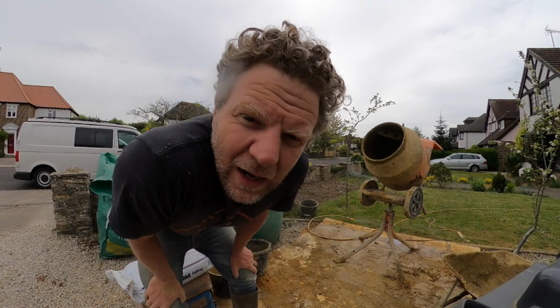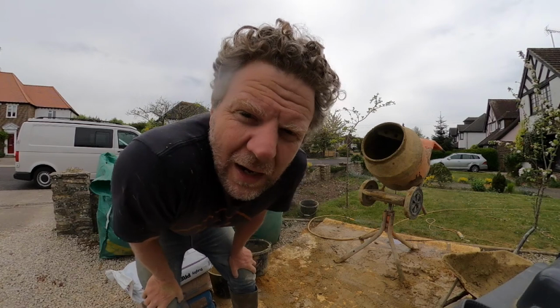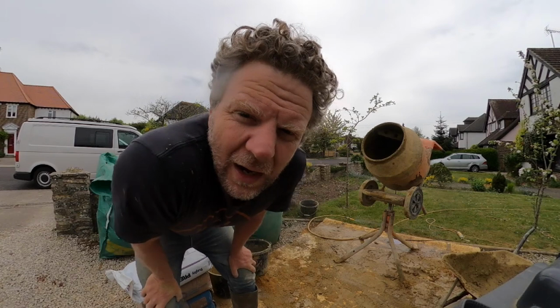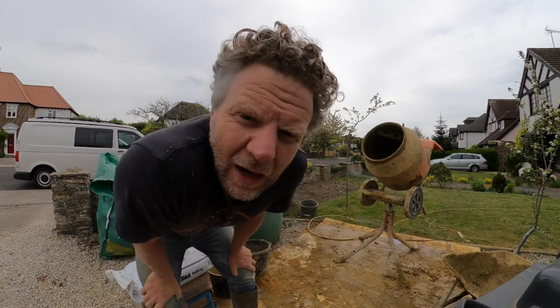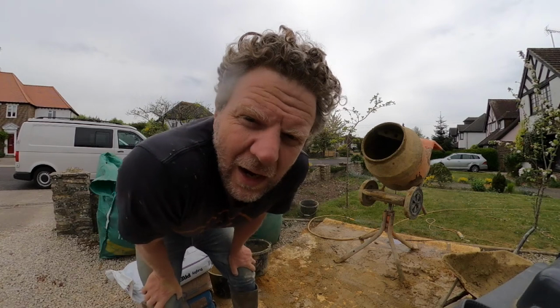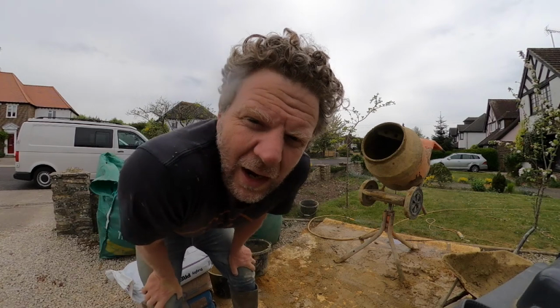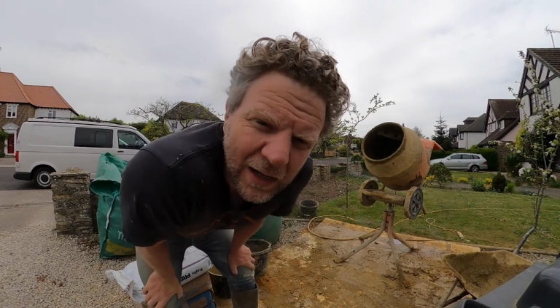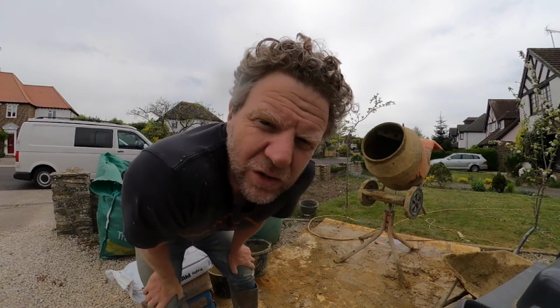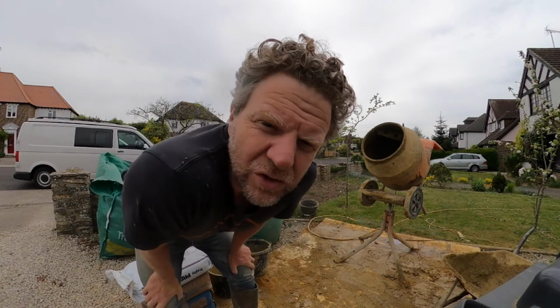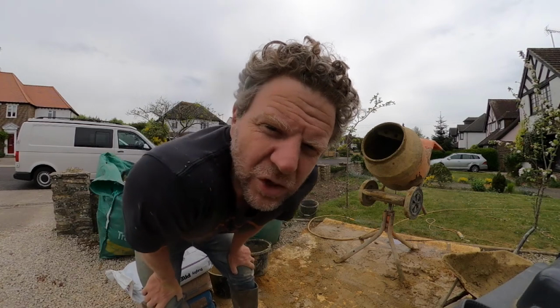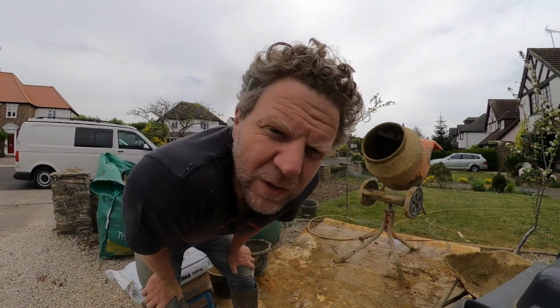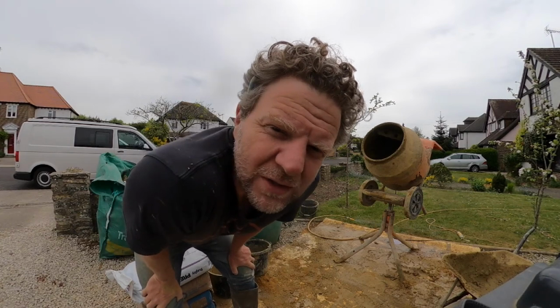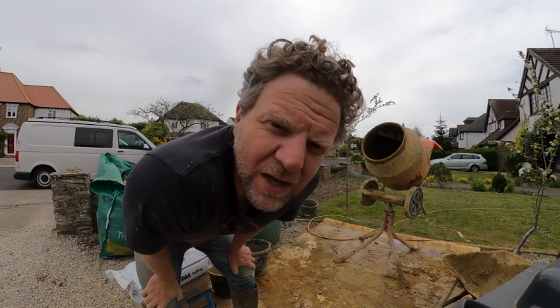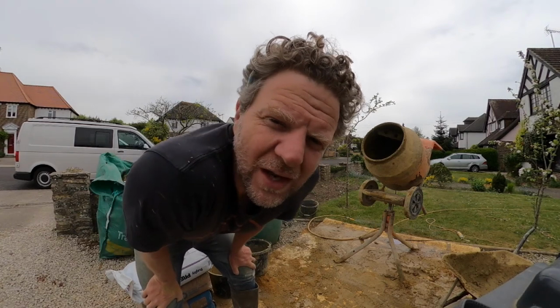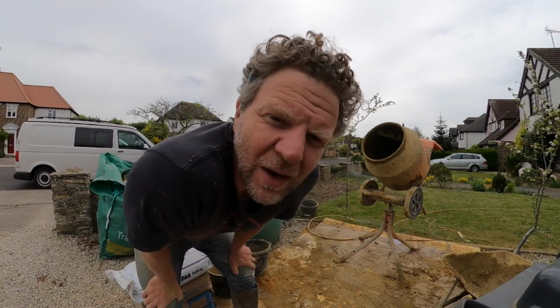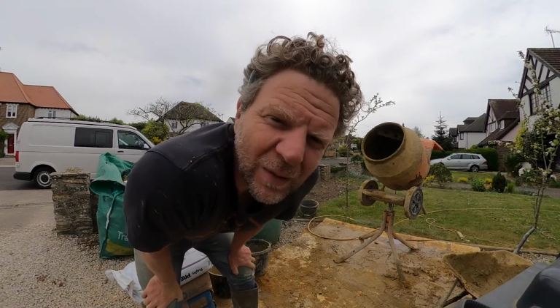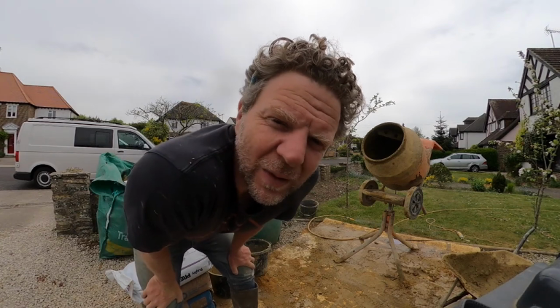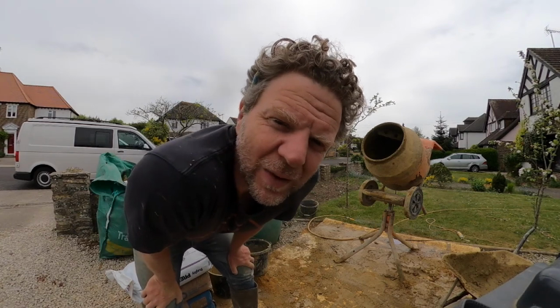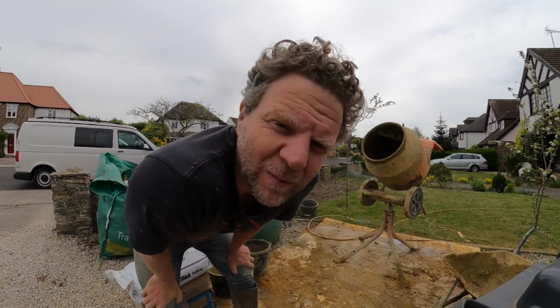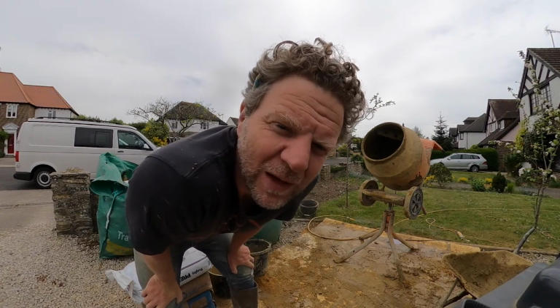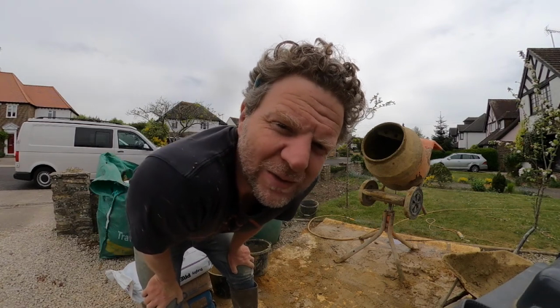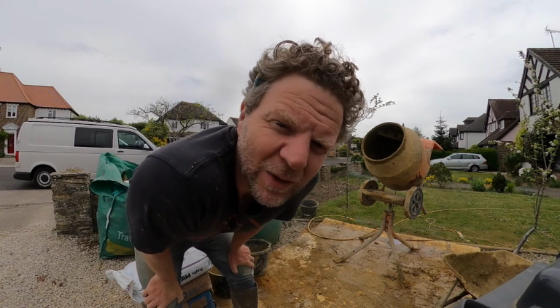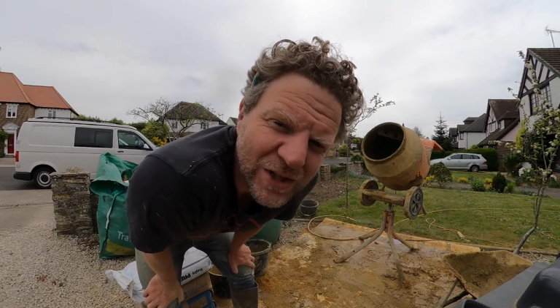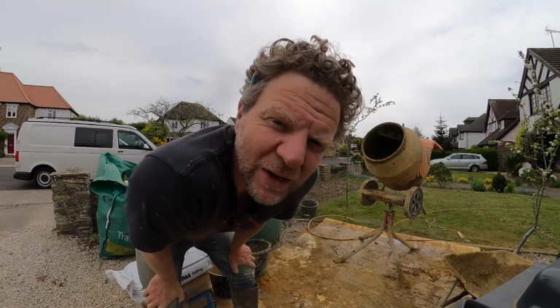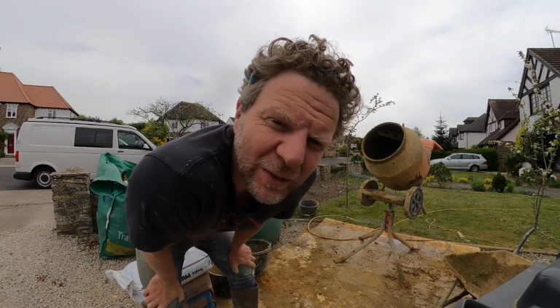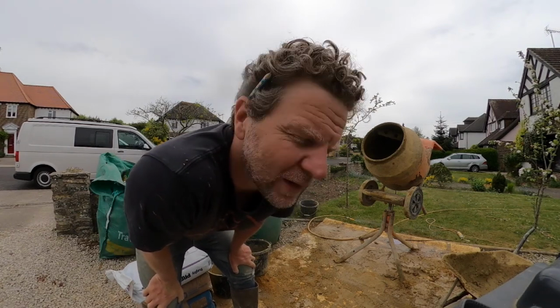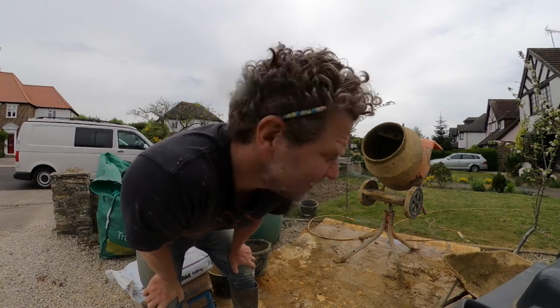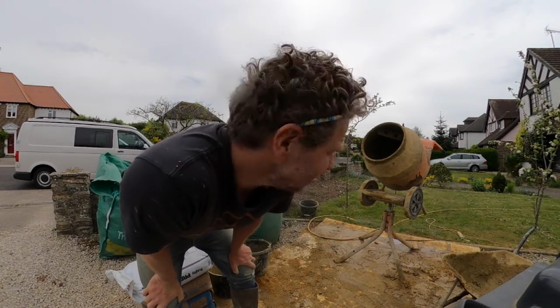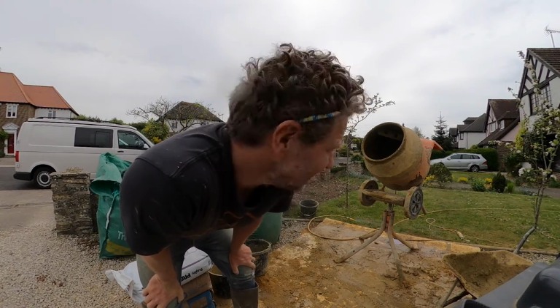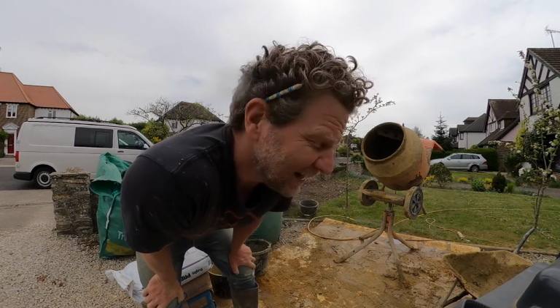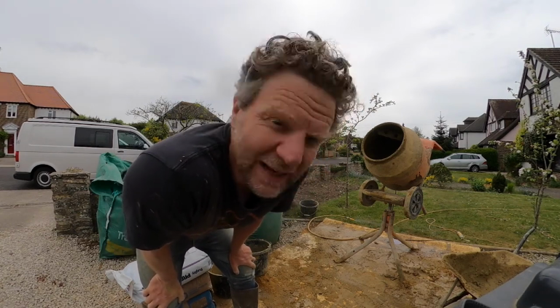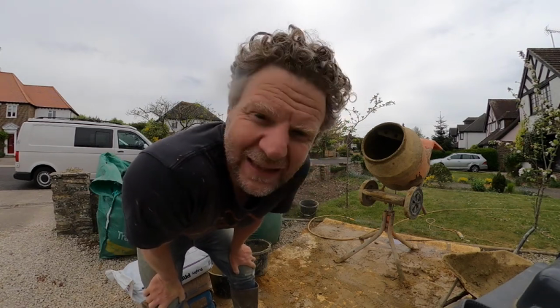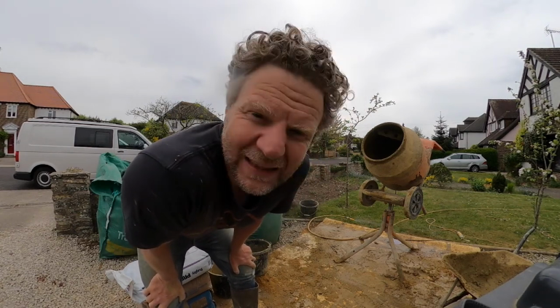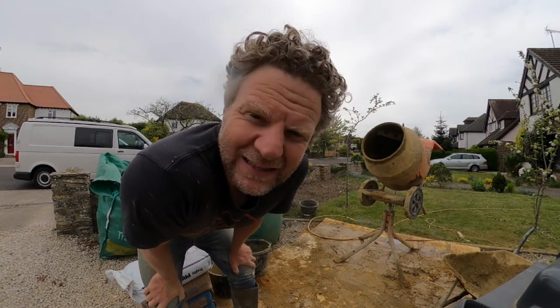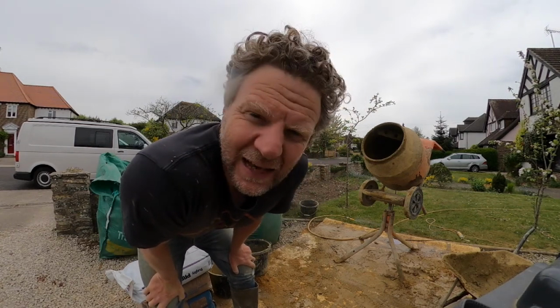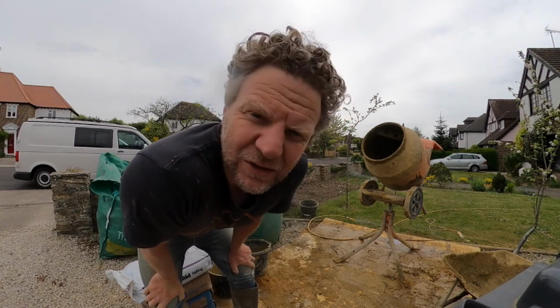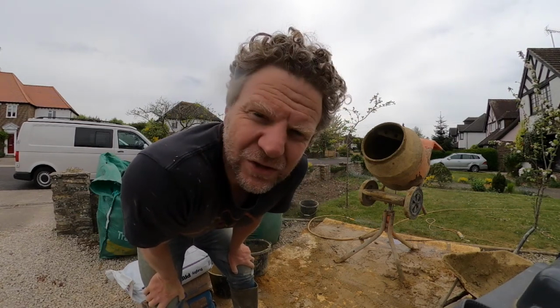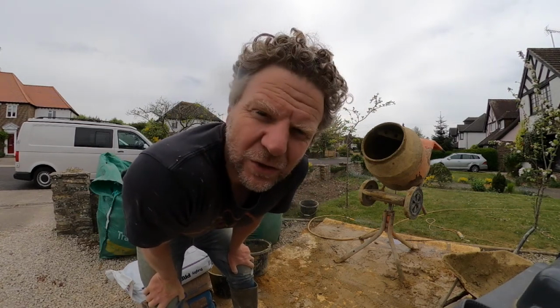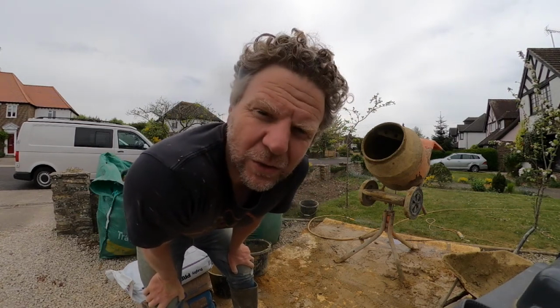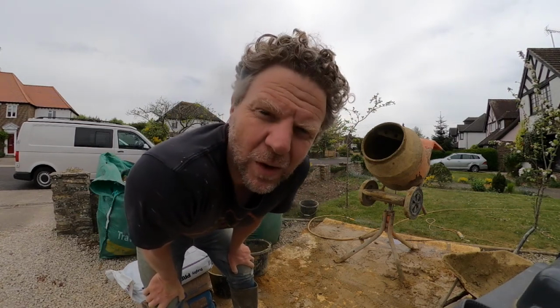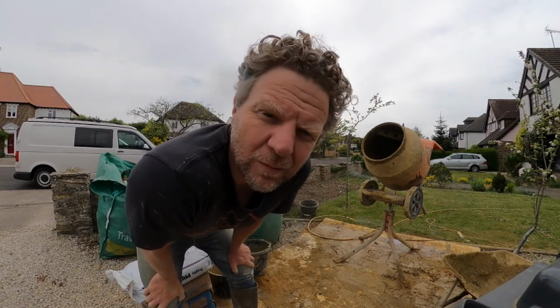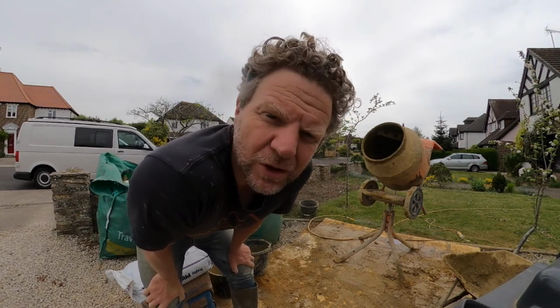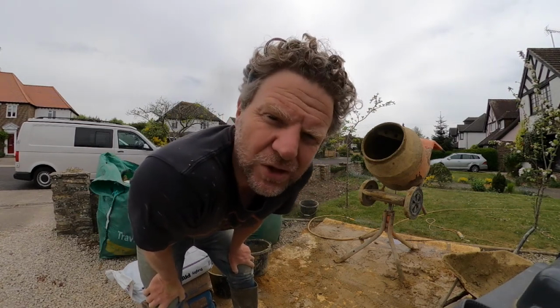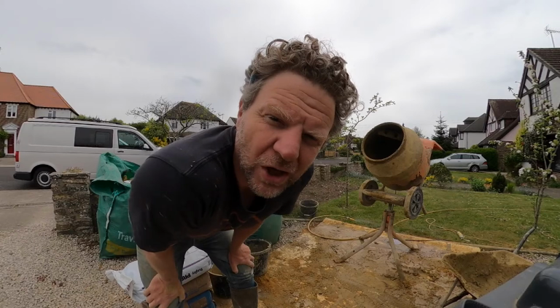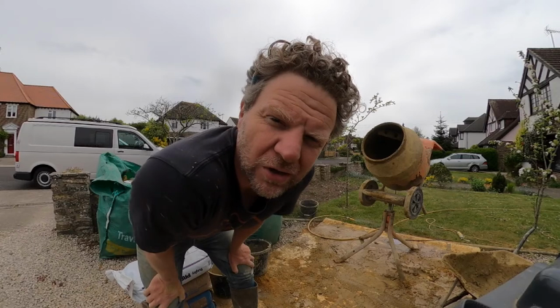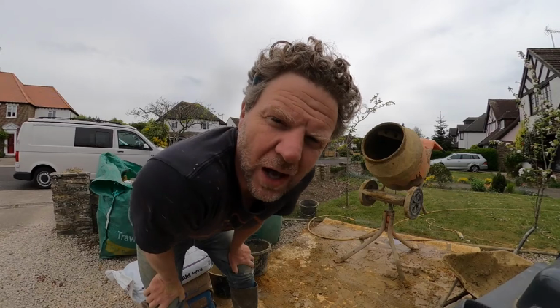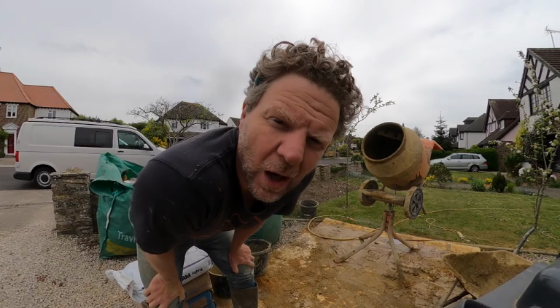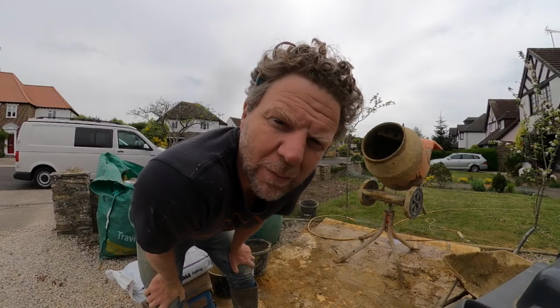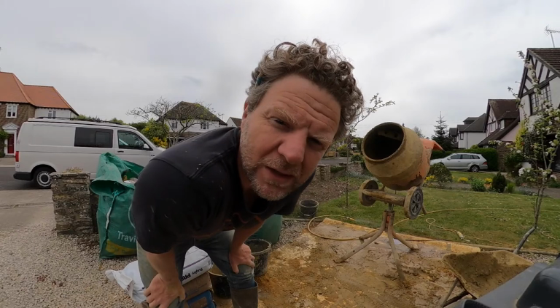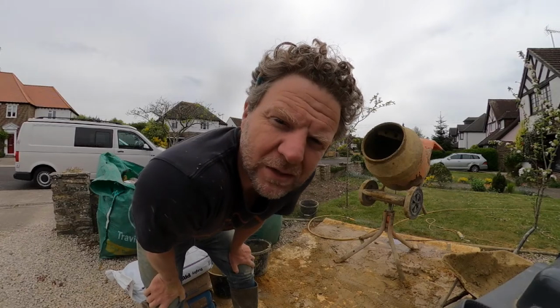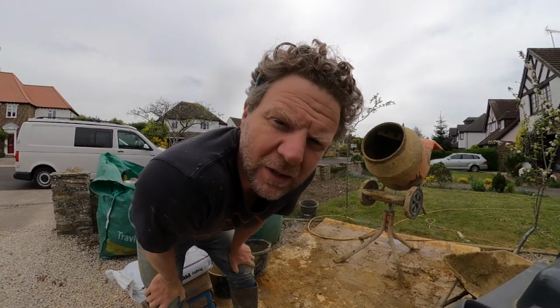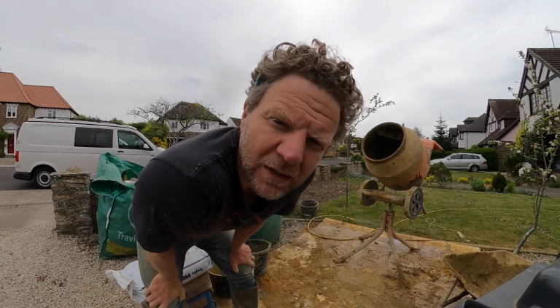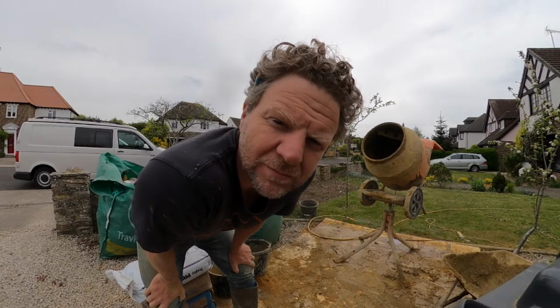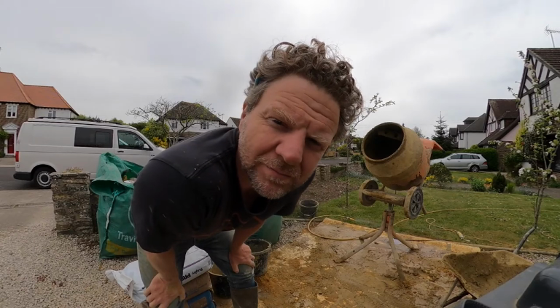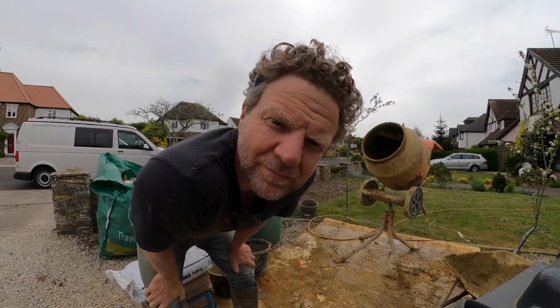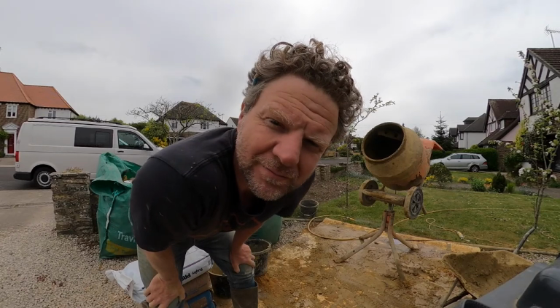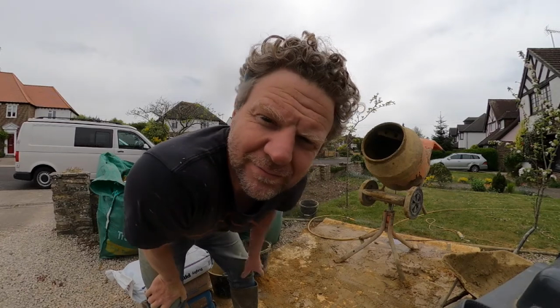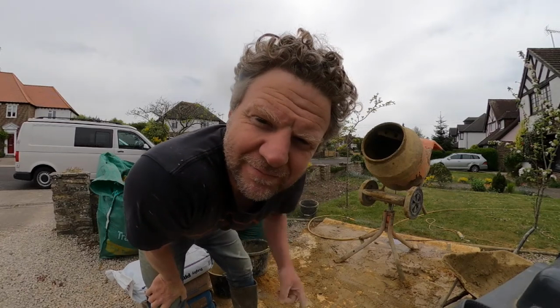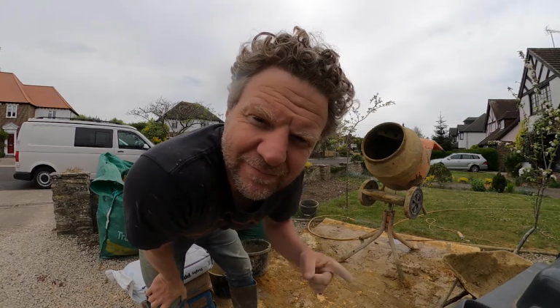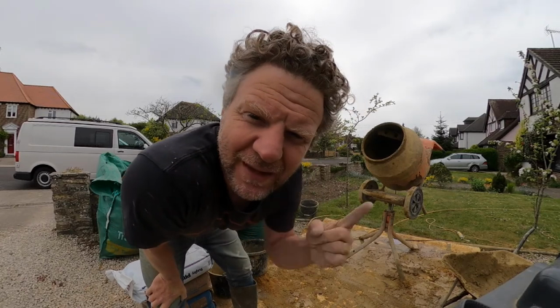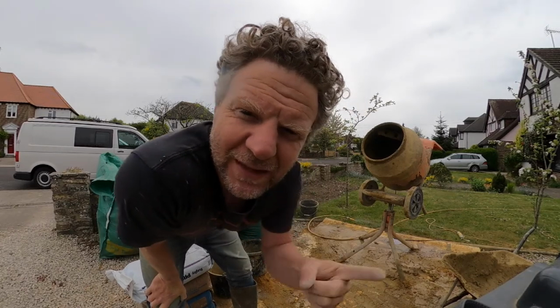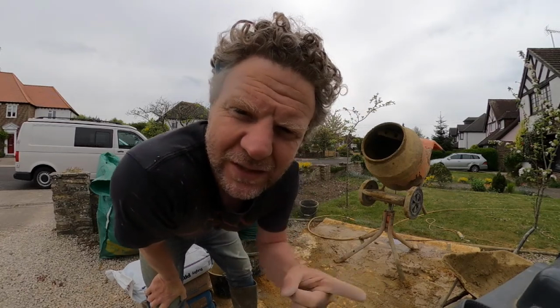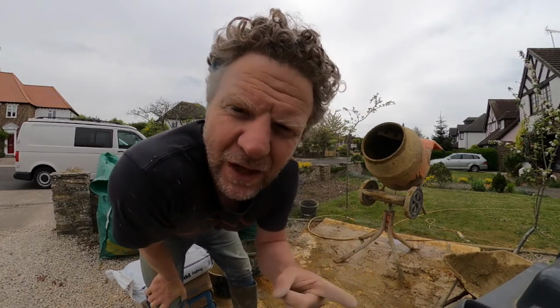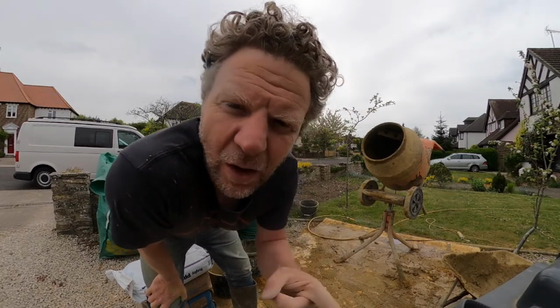Hey YouTubers, welcome back to my channel. In this how-to, I'm going to show you how I mix cement.